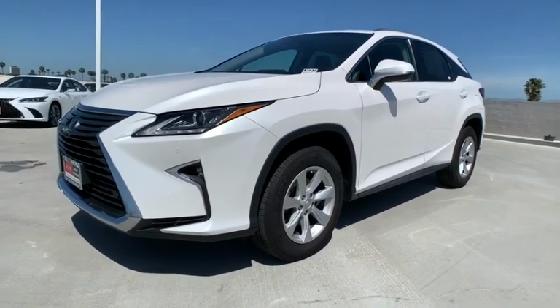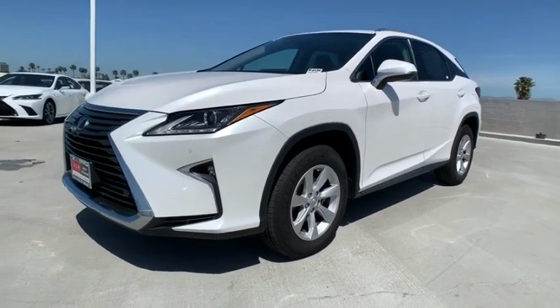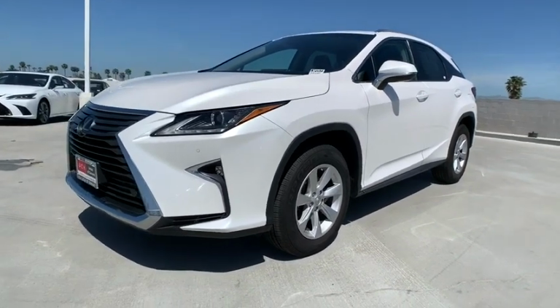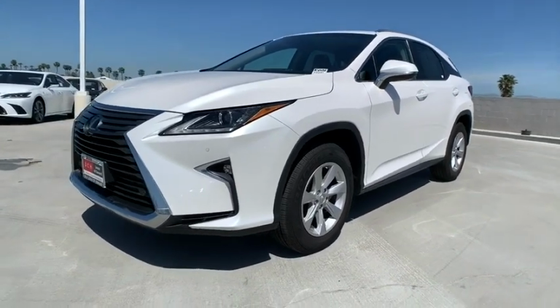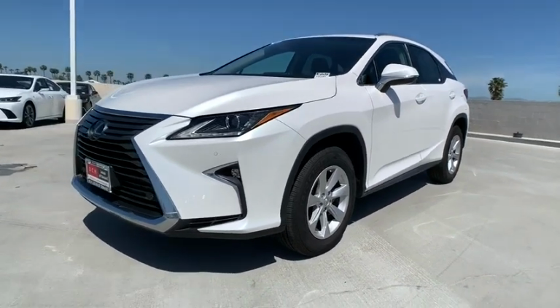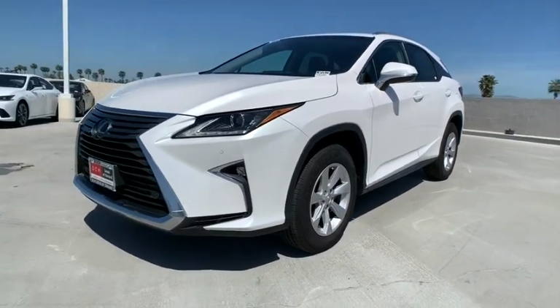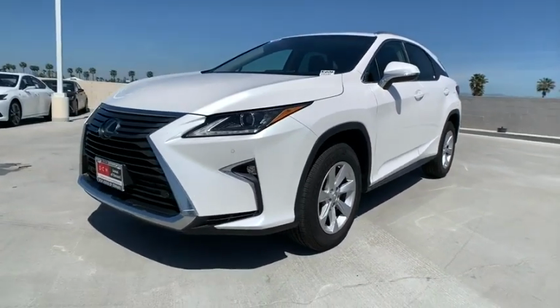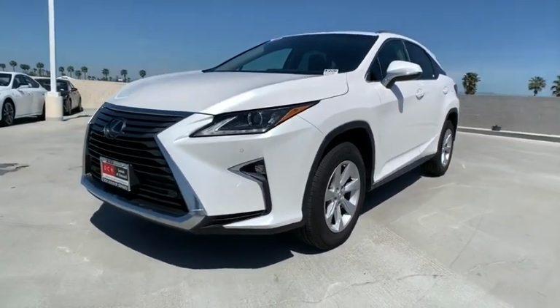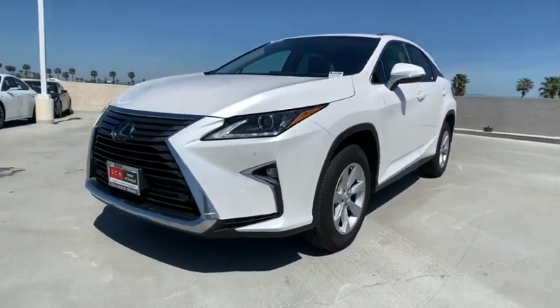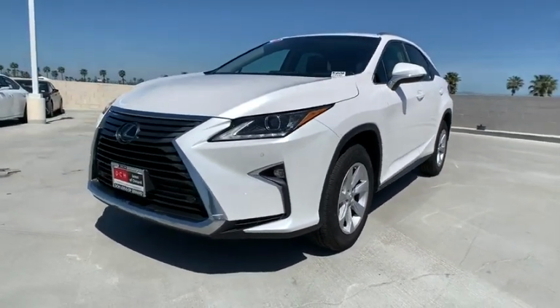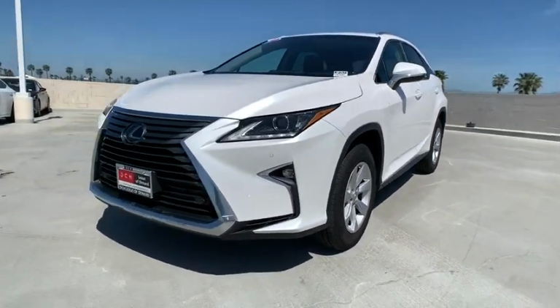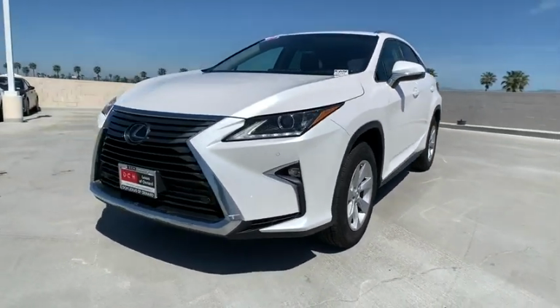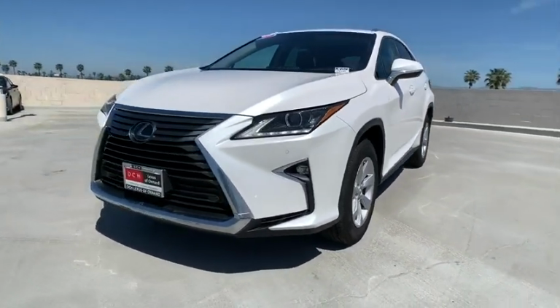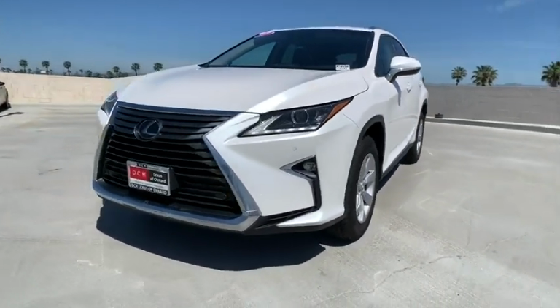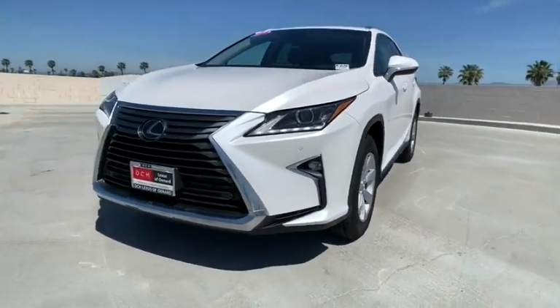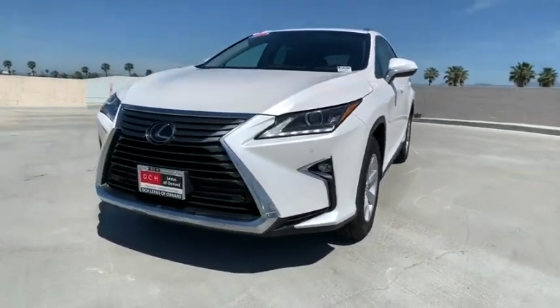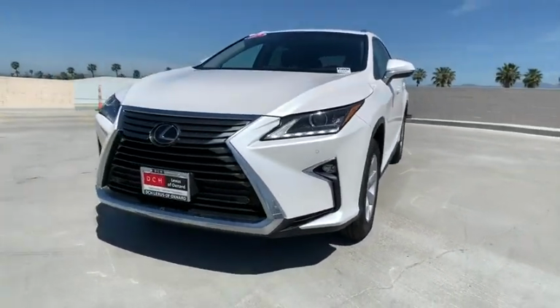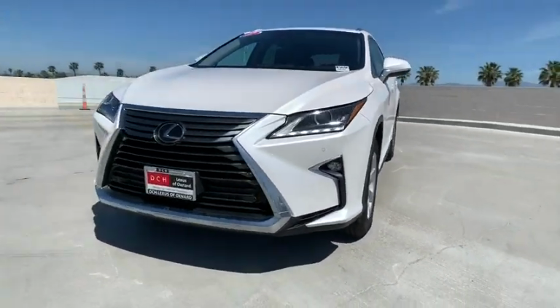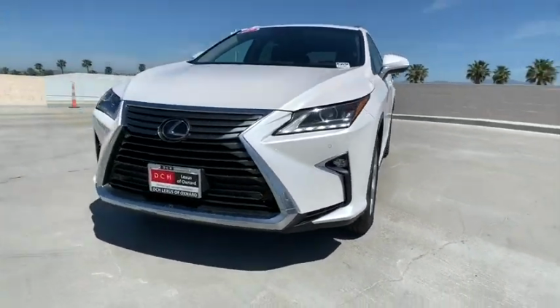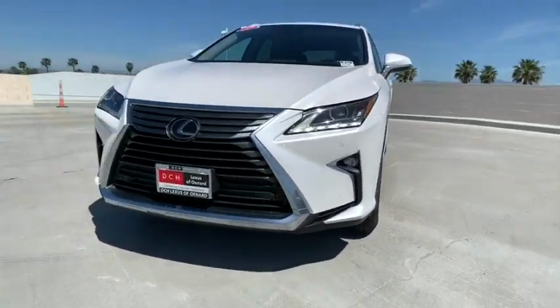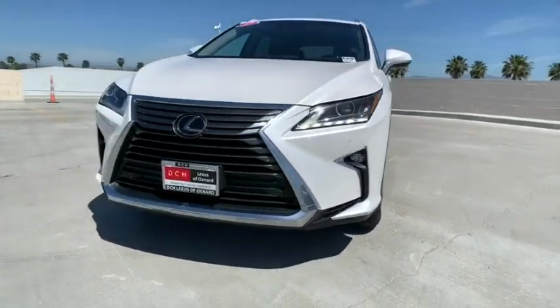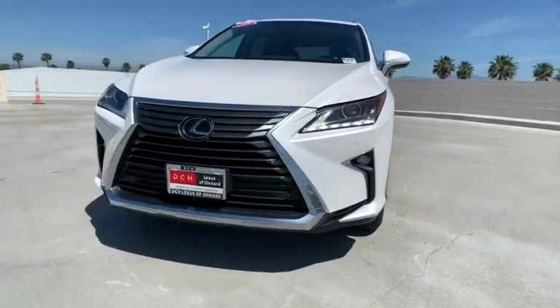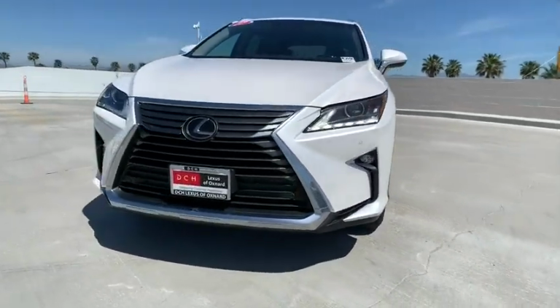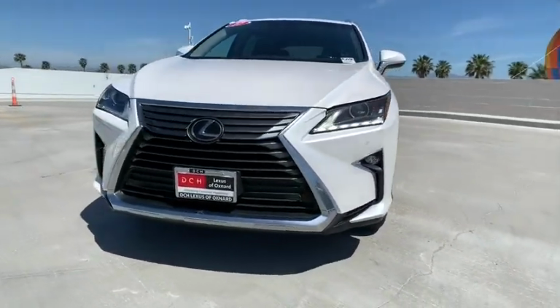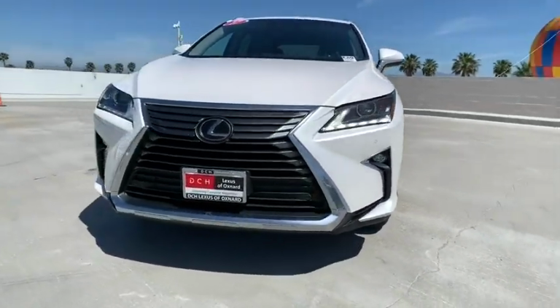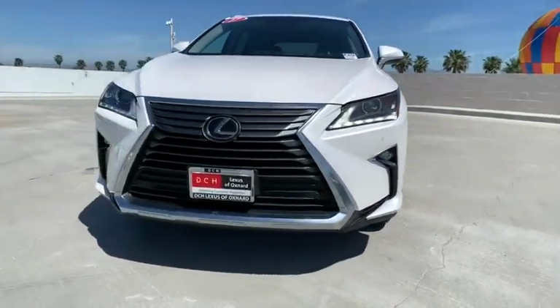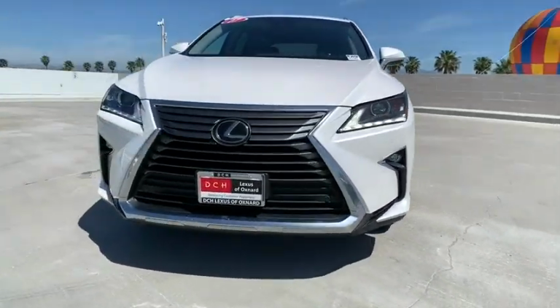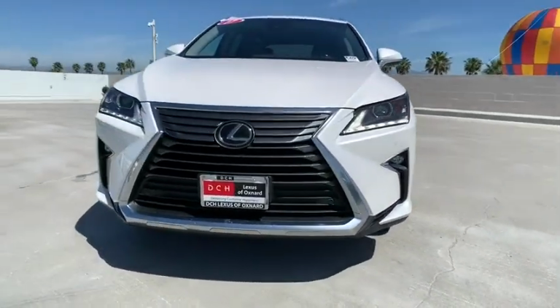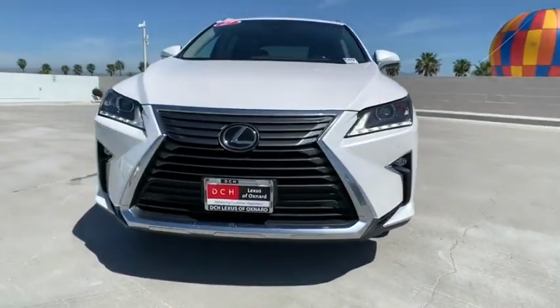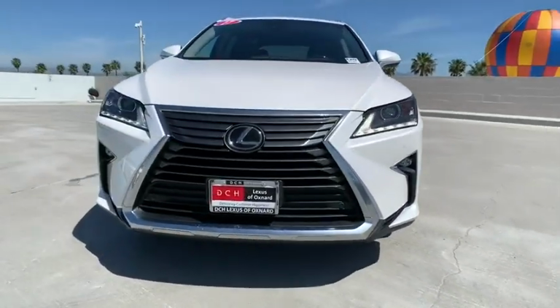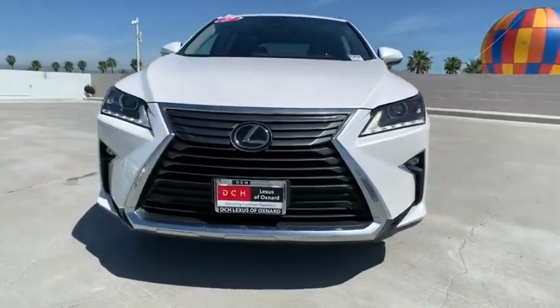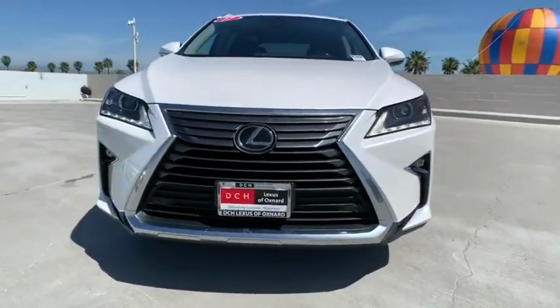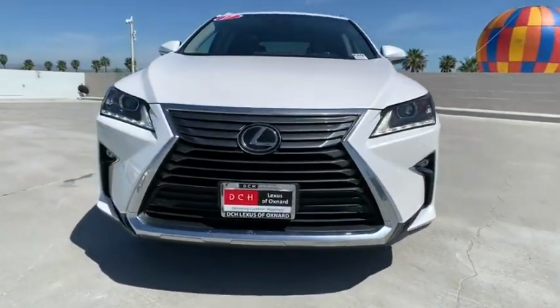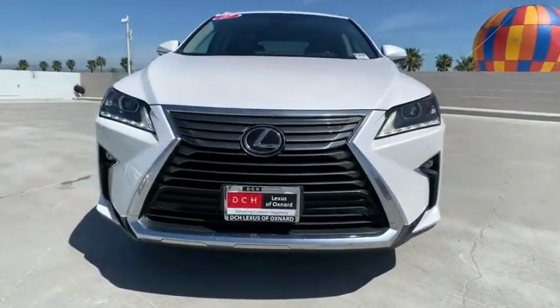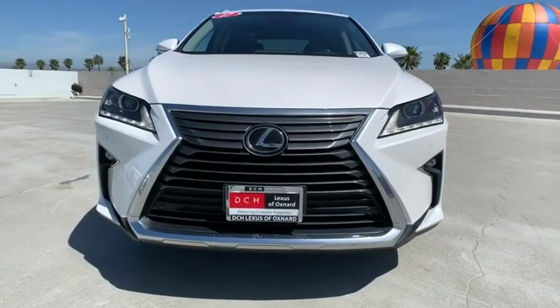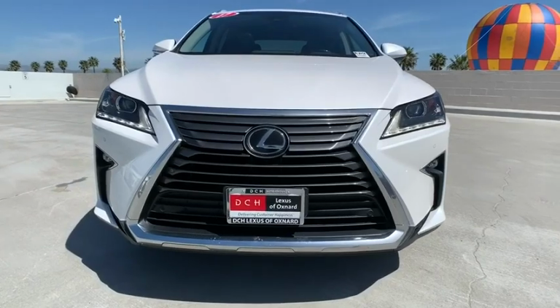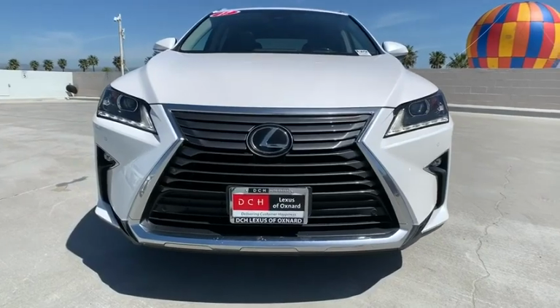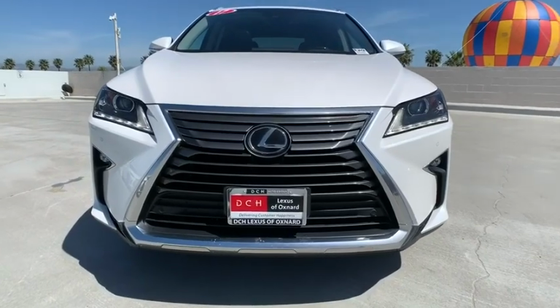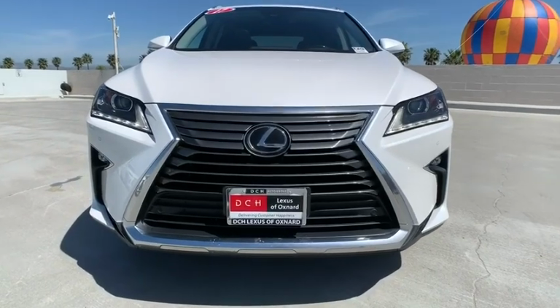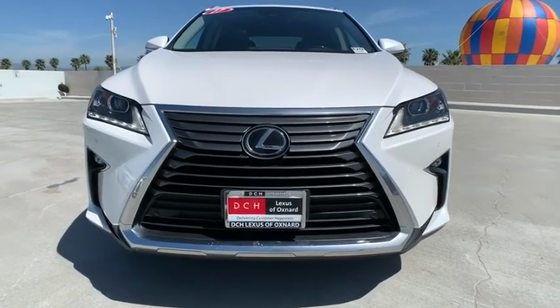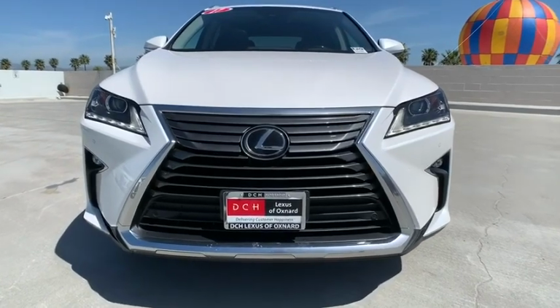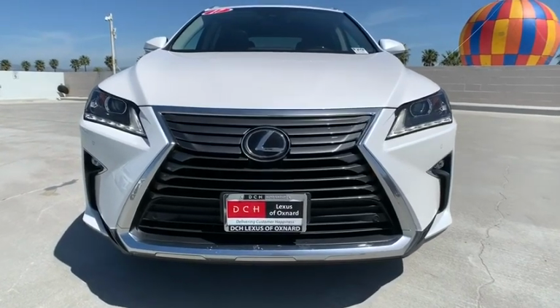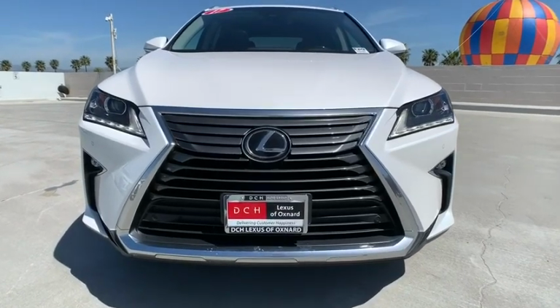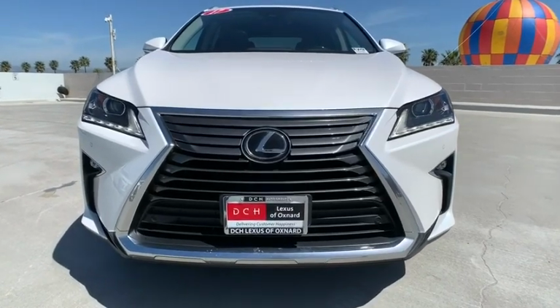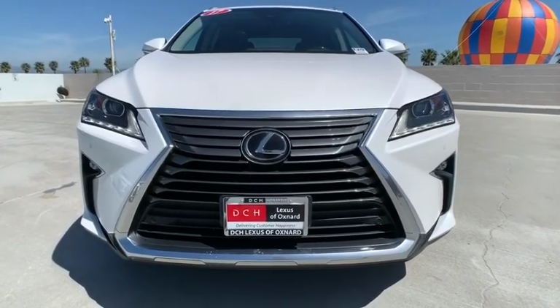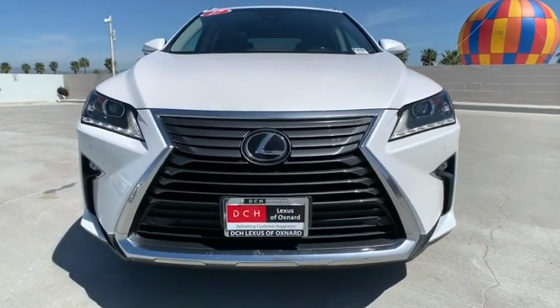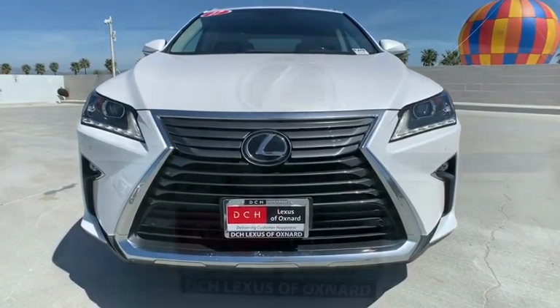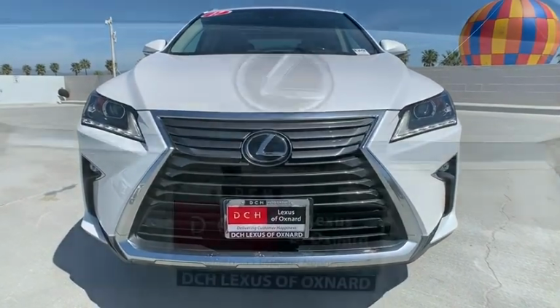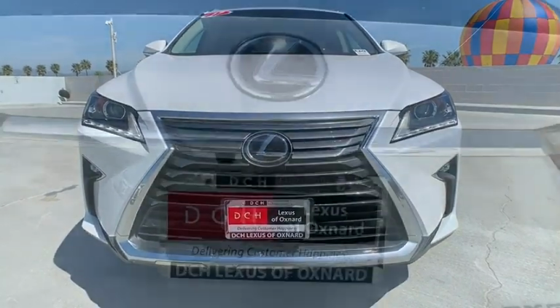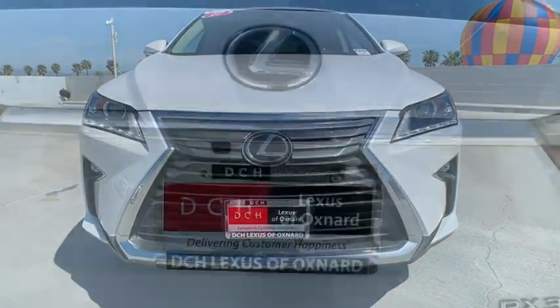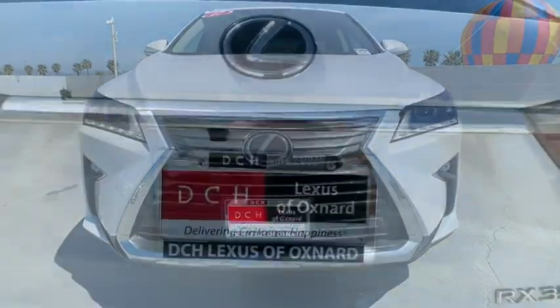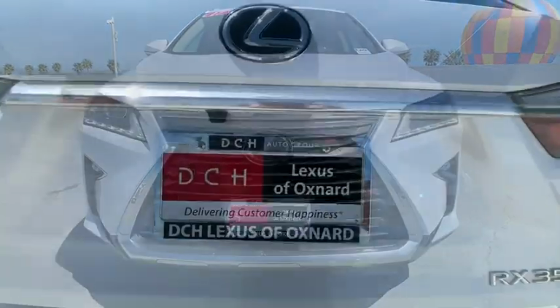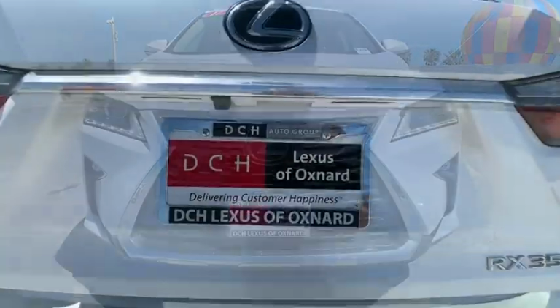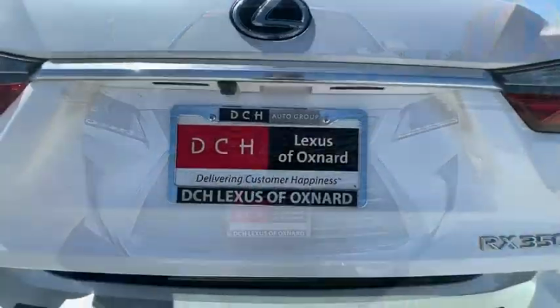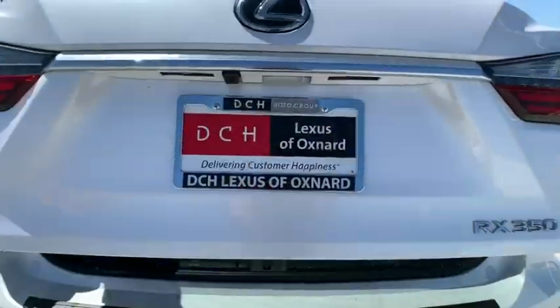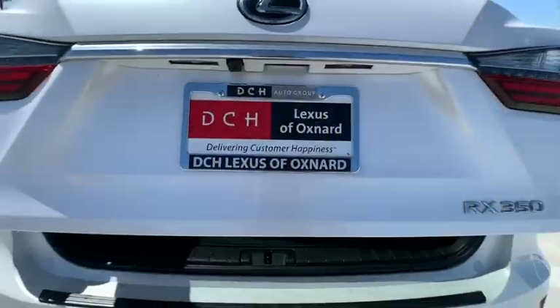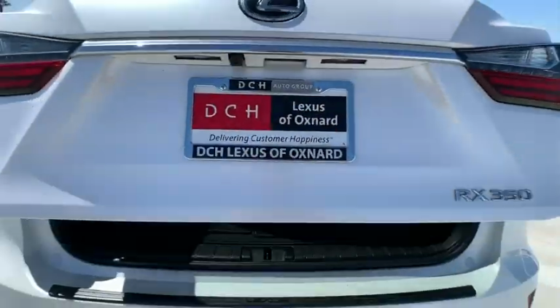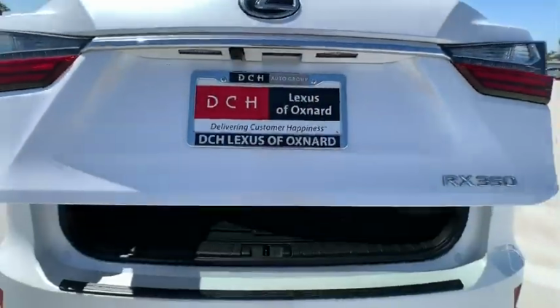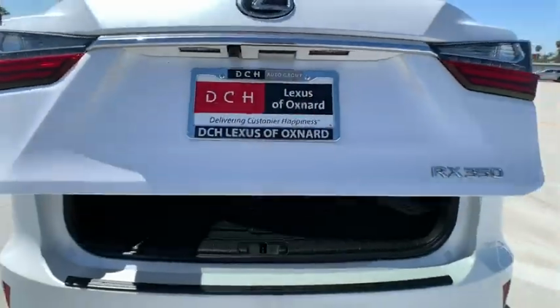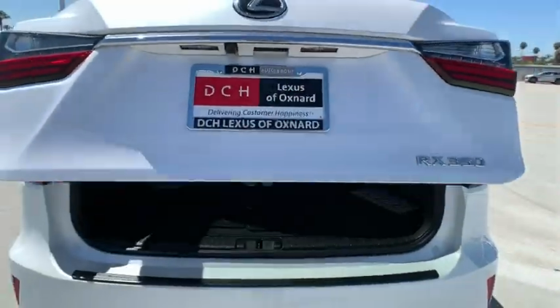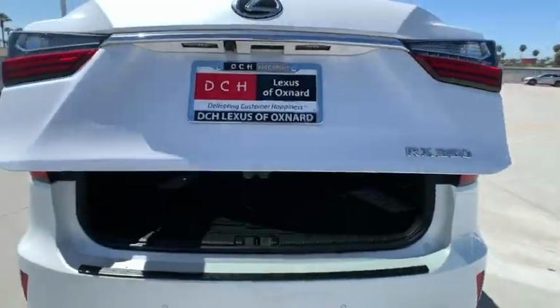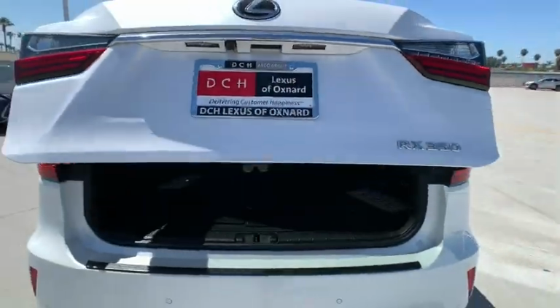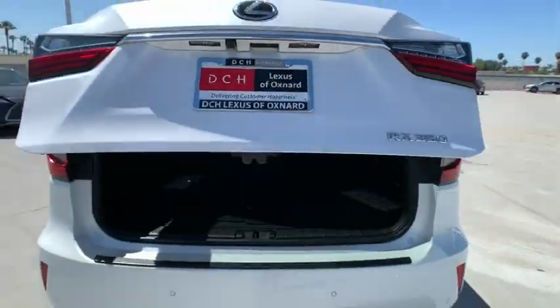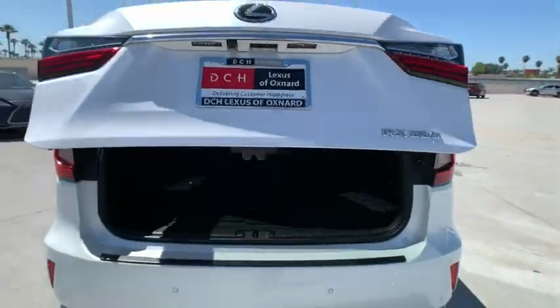Power windows, trip computer, rear window defroster, CD player, overhead console, tachometer, power moonroof.